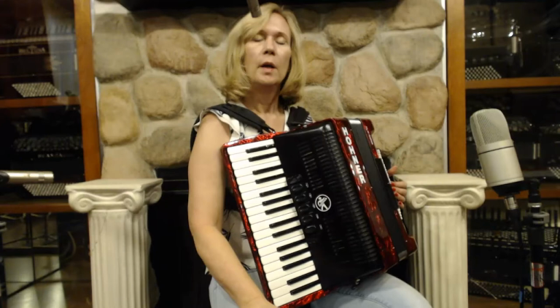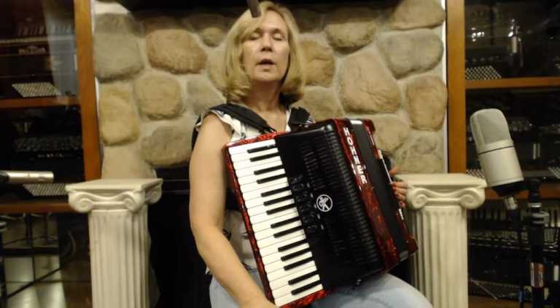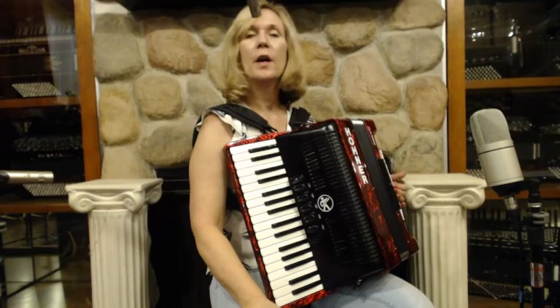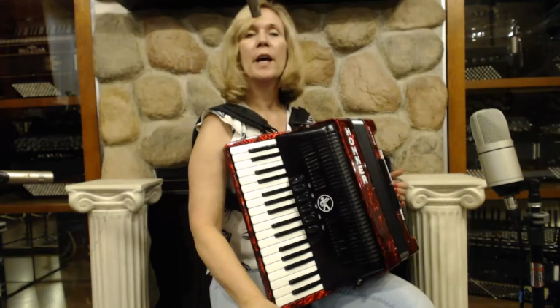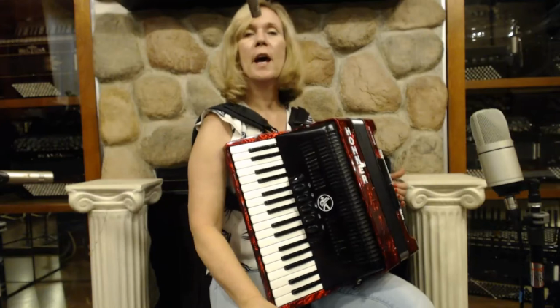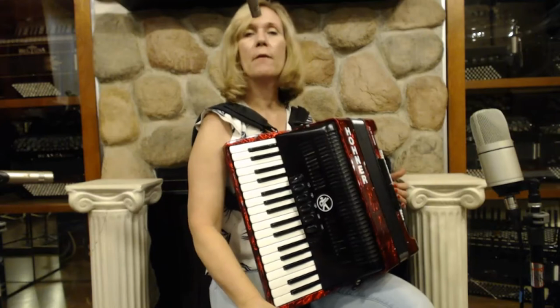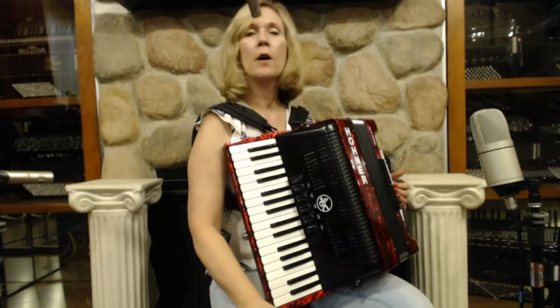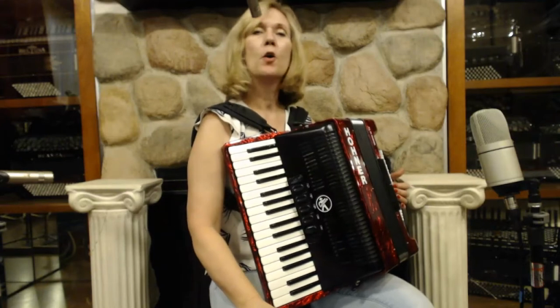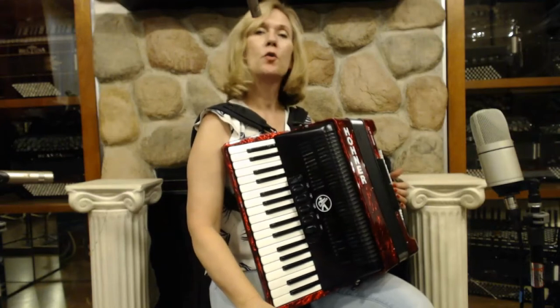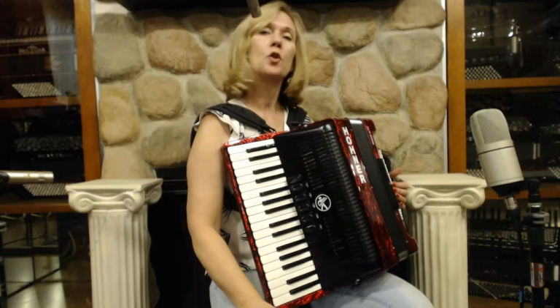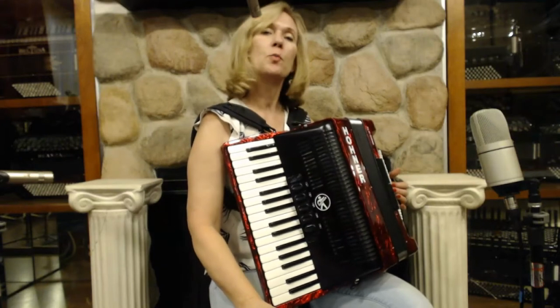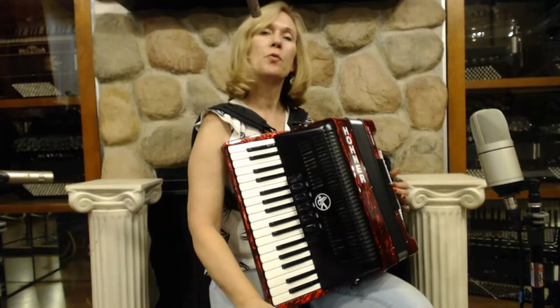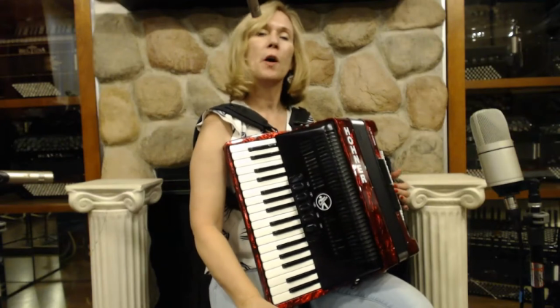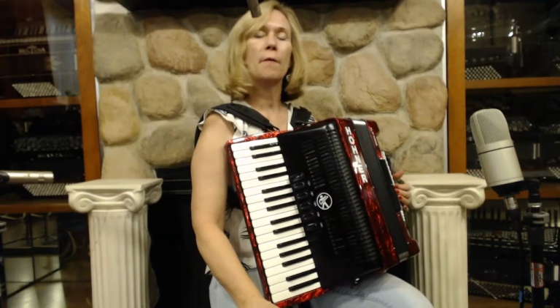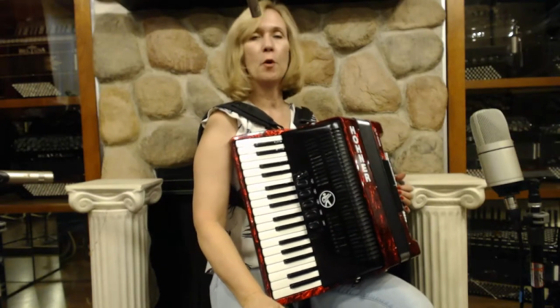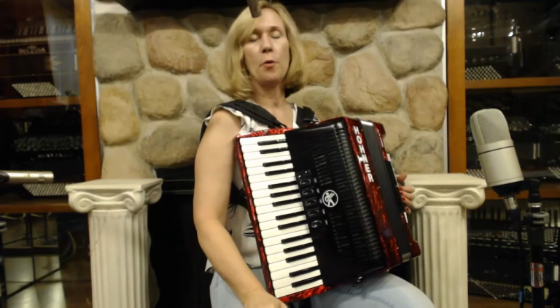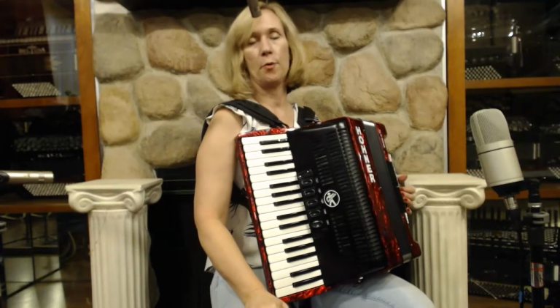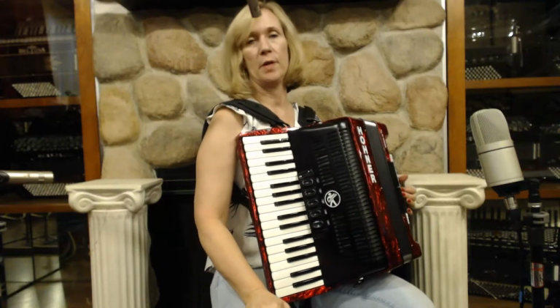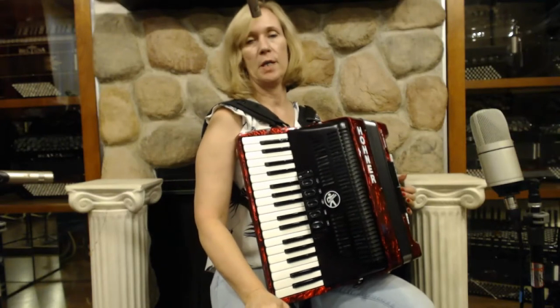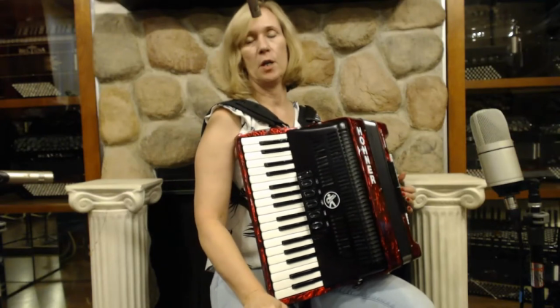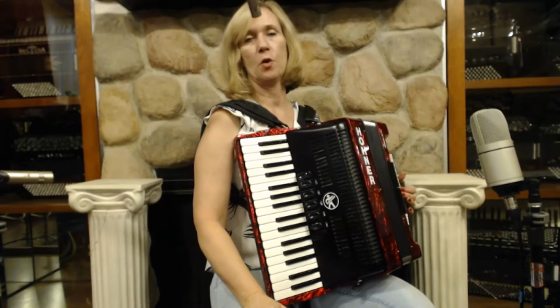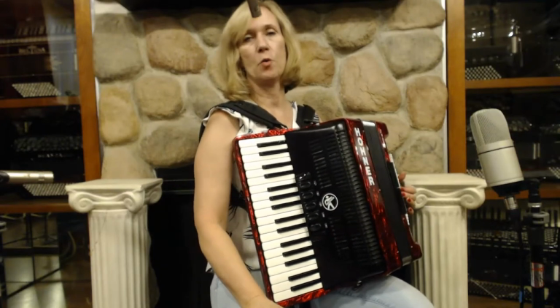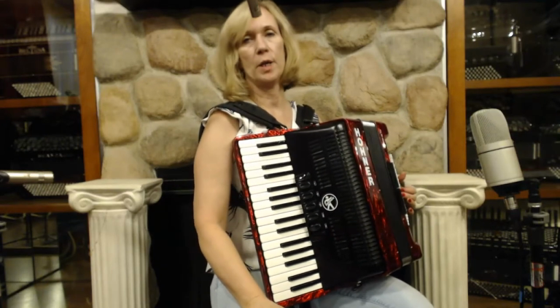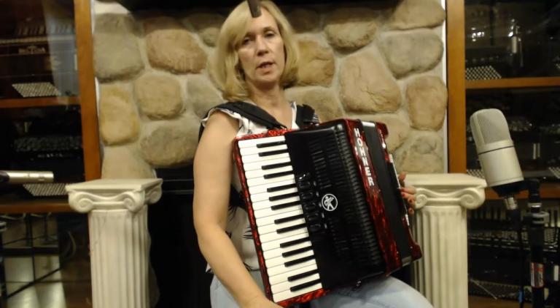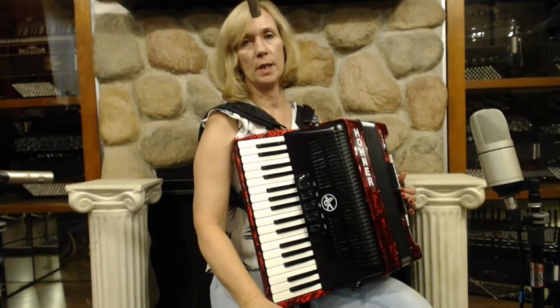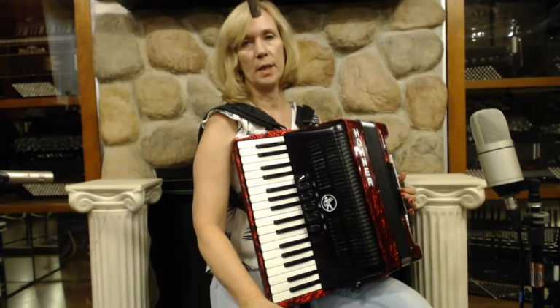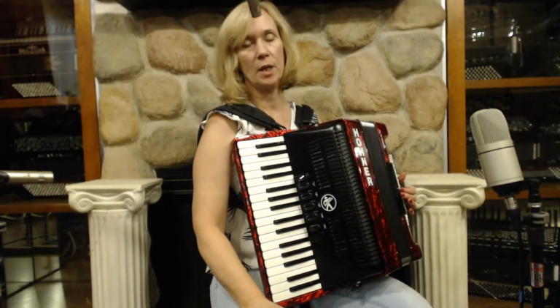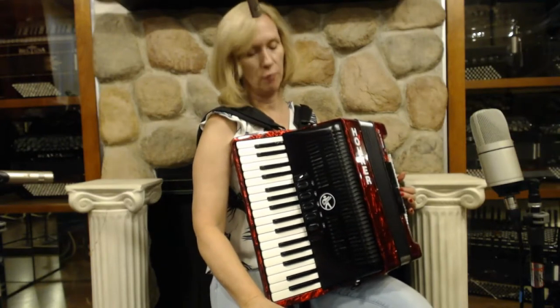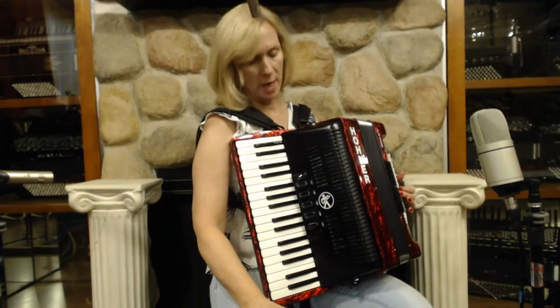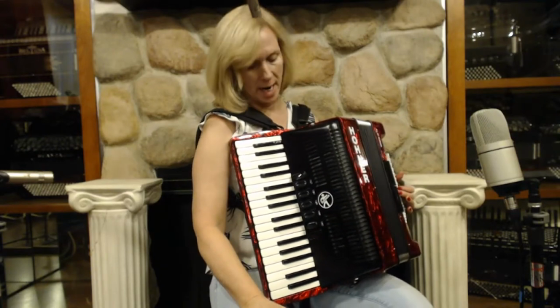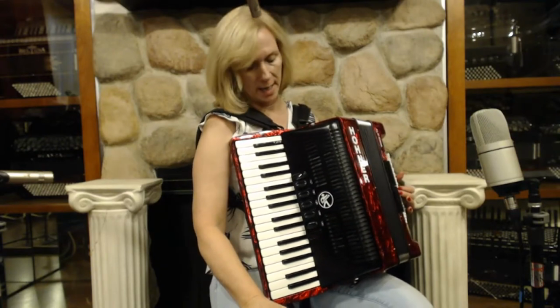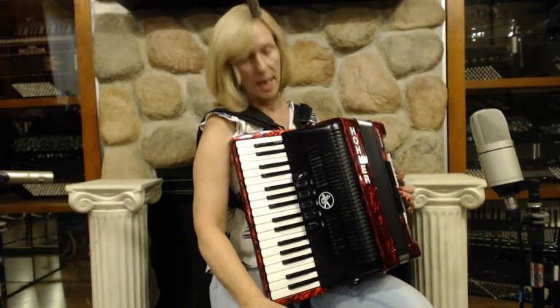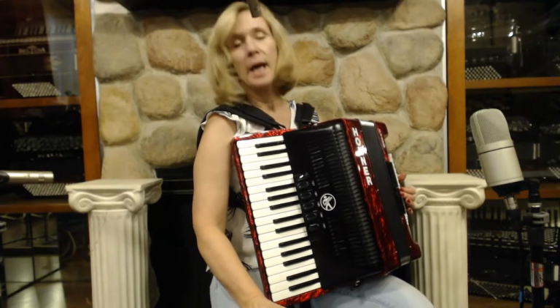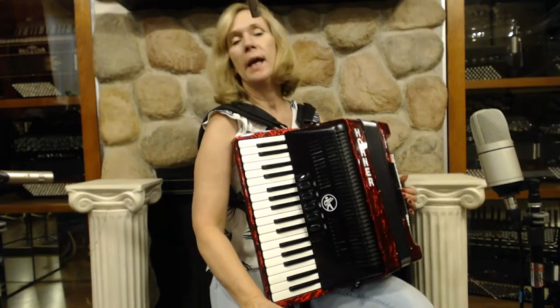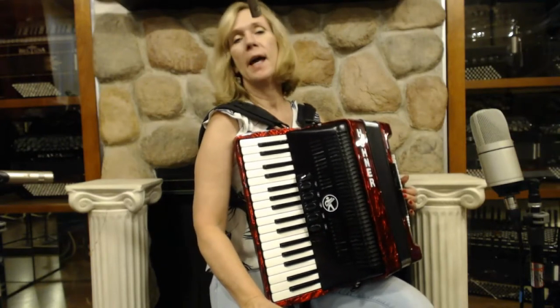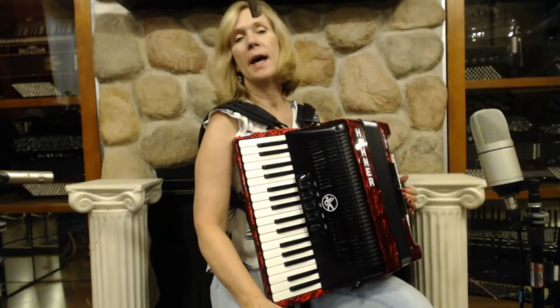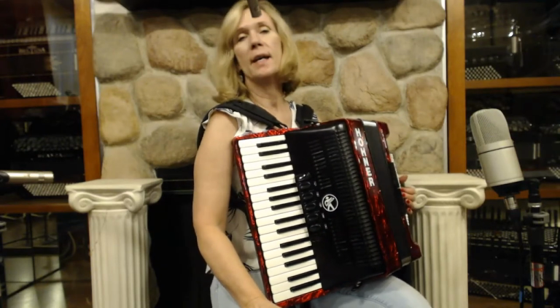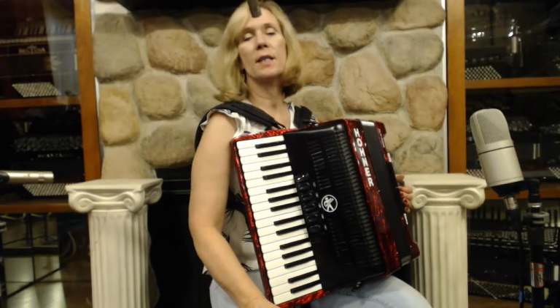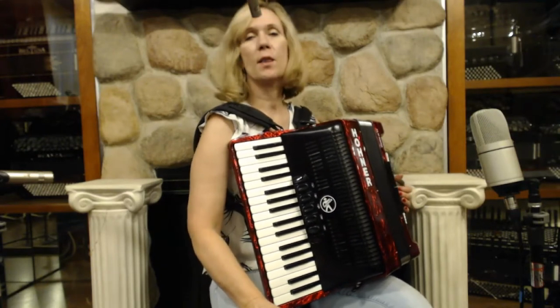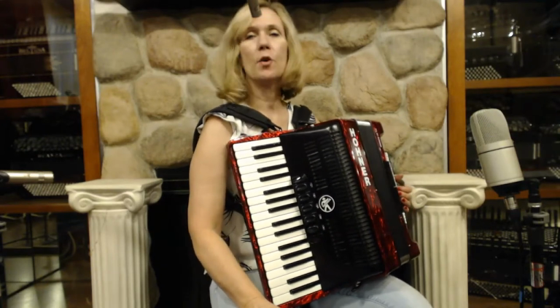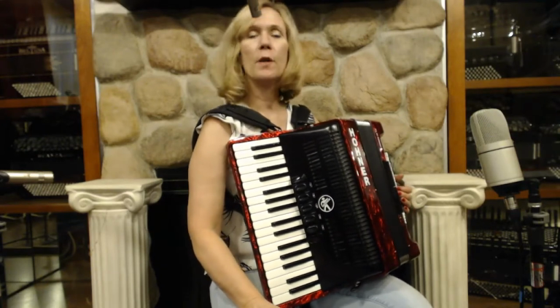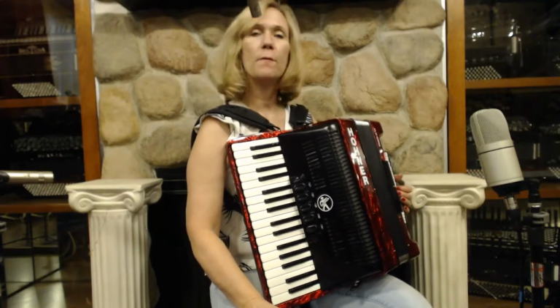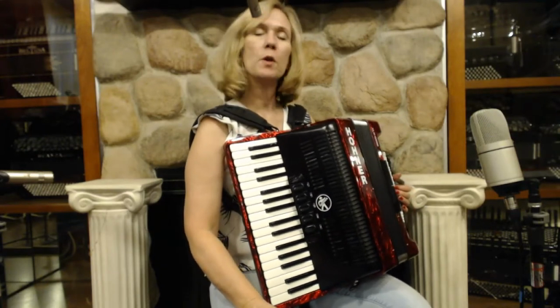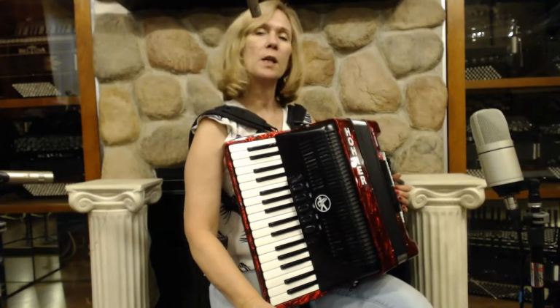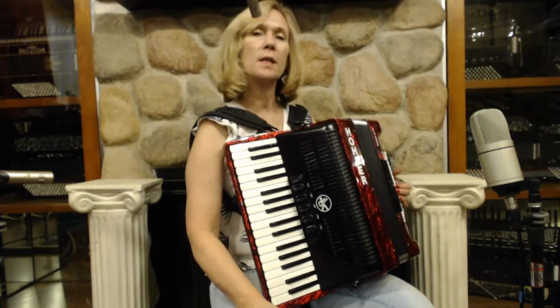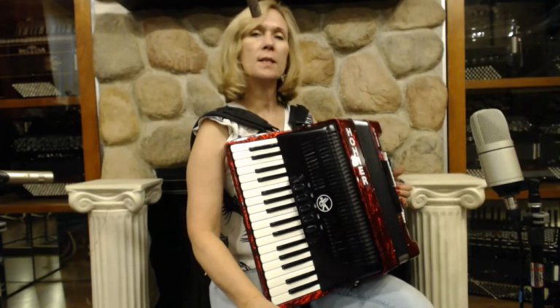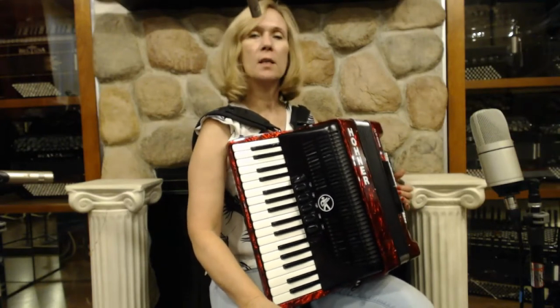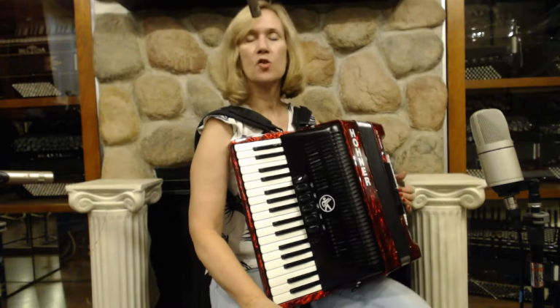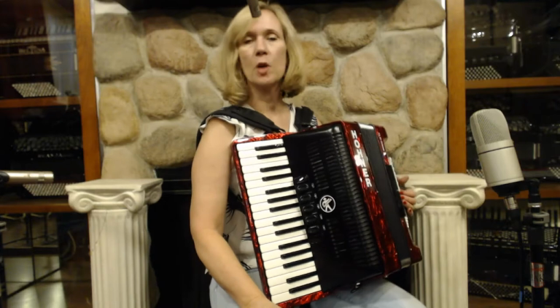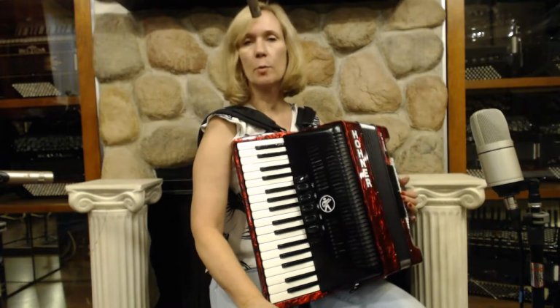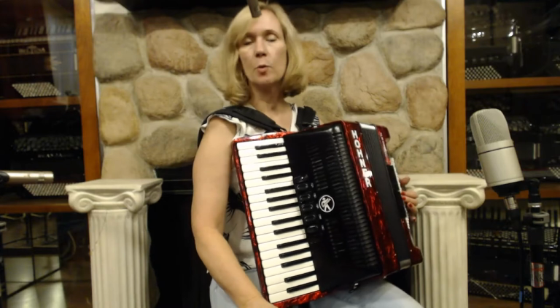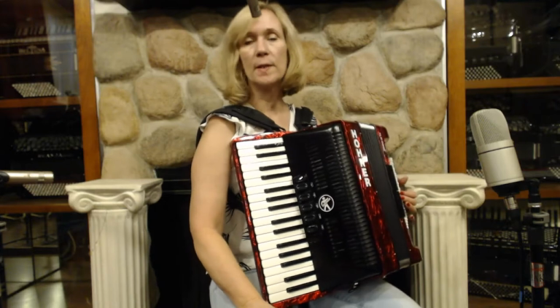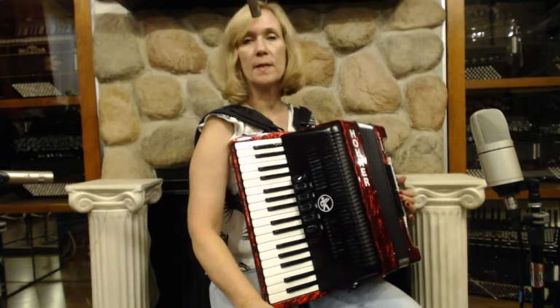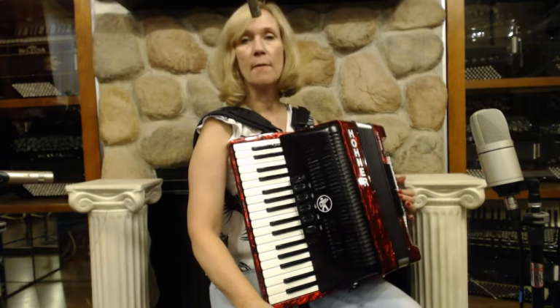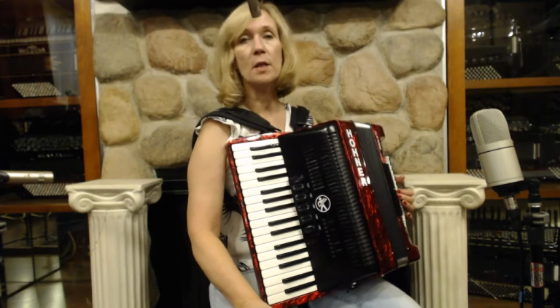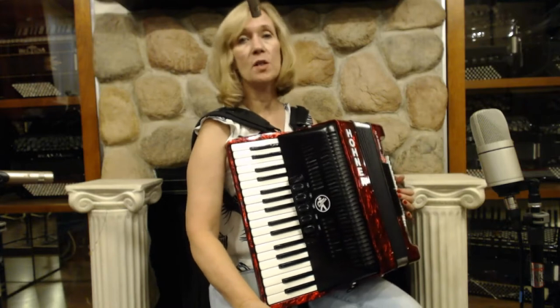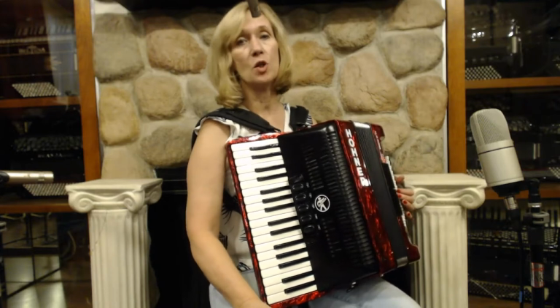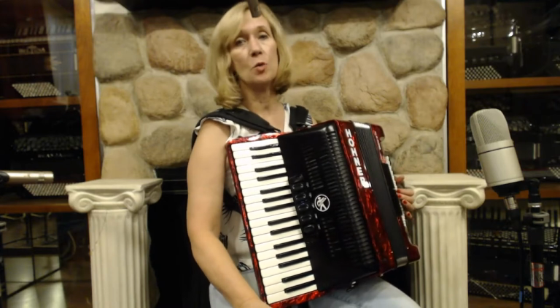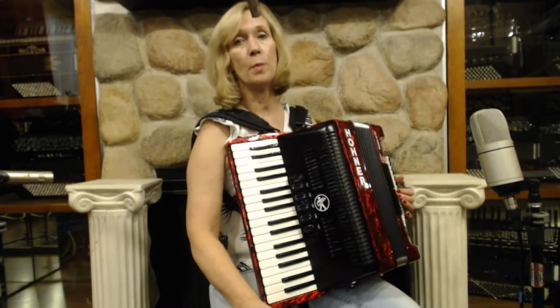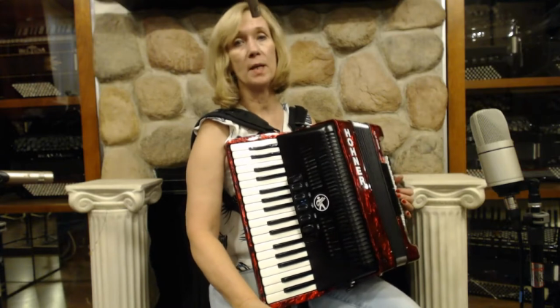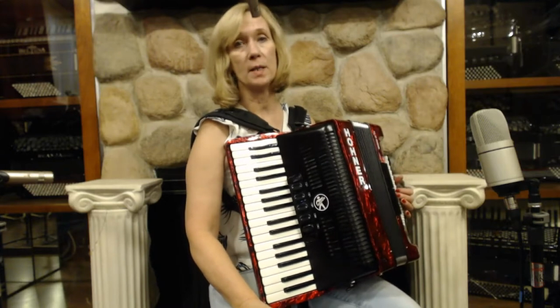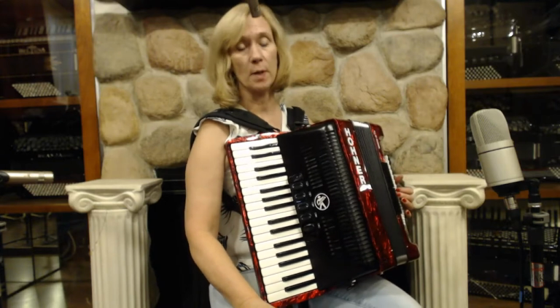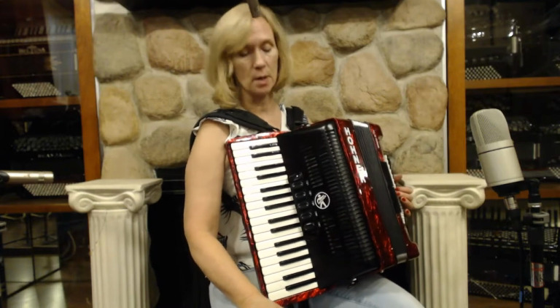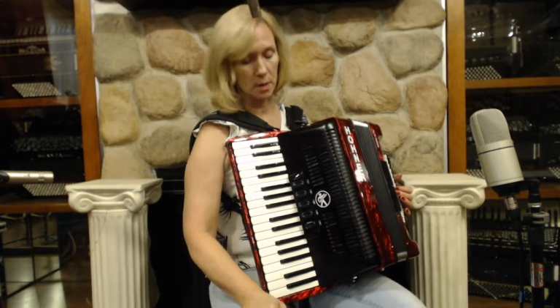Here I have a Hohner Bravo 3 accordion in red. It has 34 keys in the treble with 72 bass buttons.